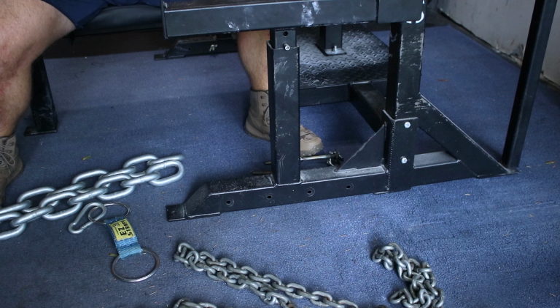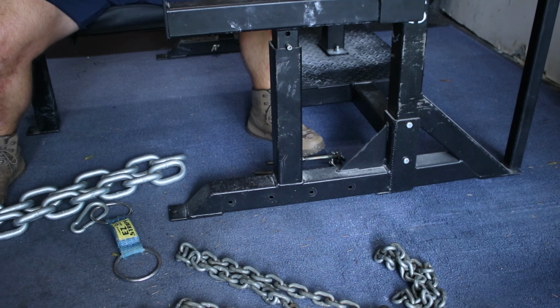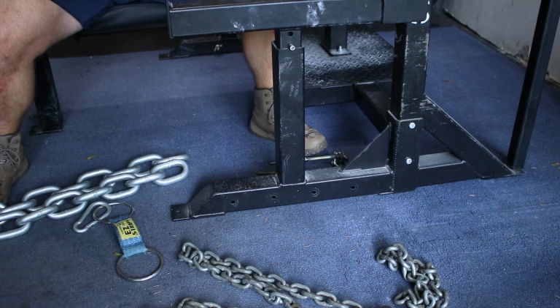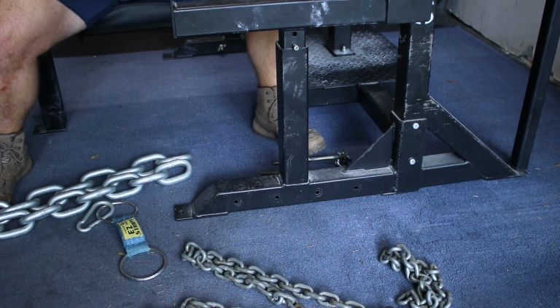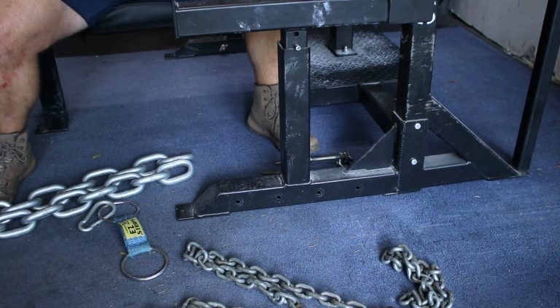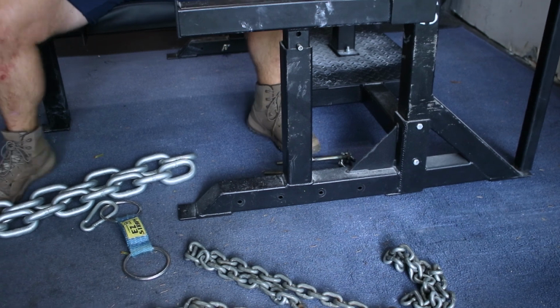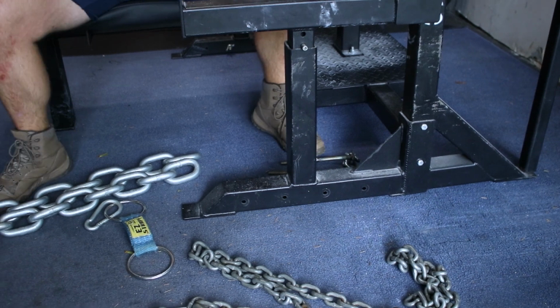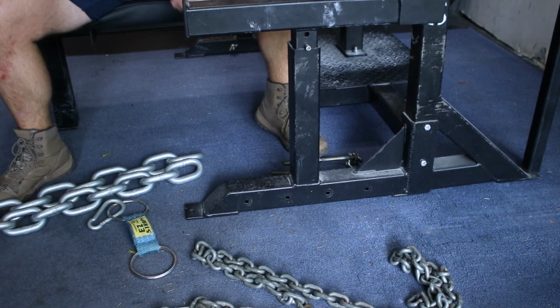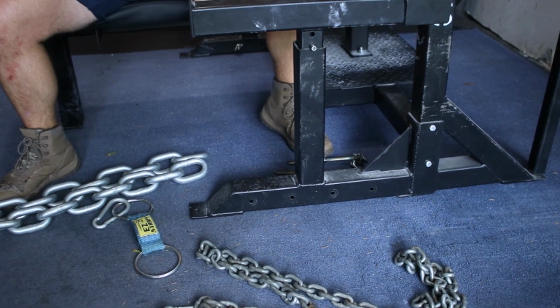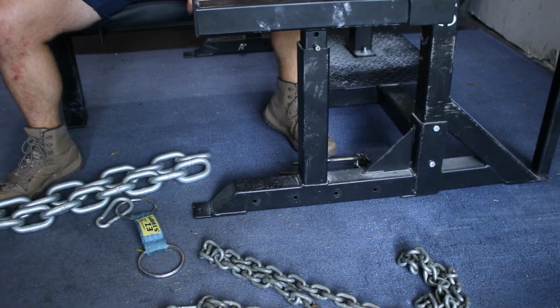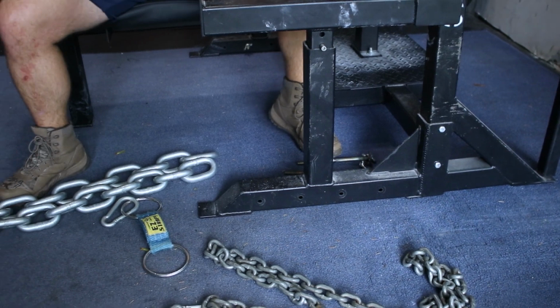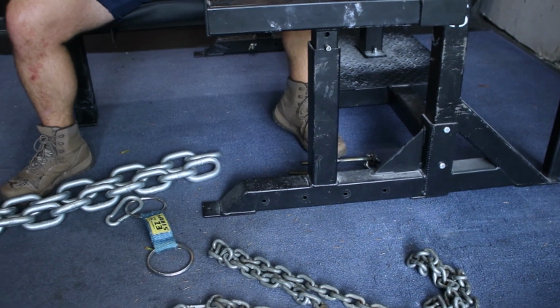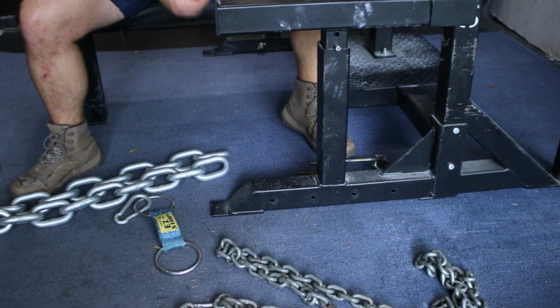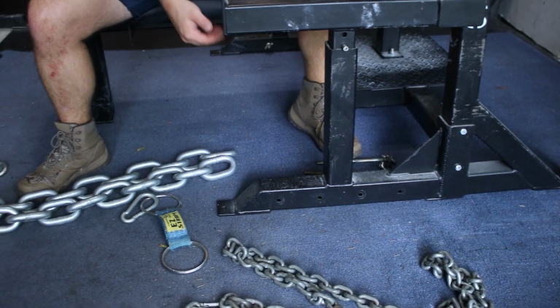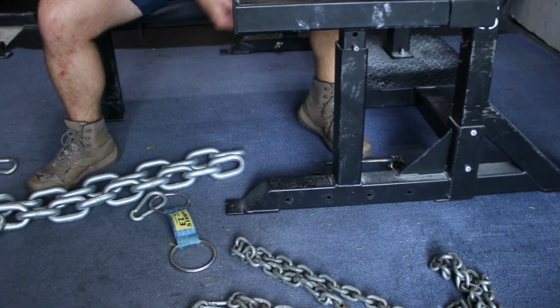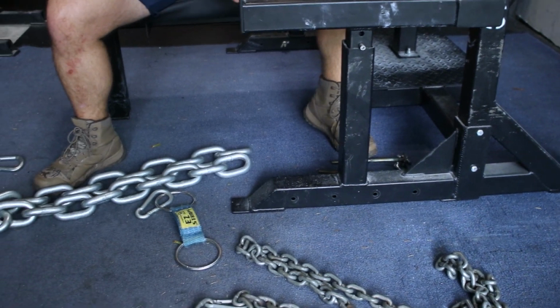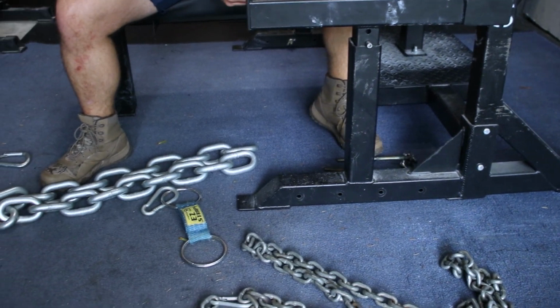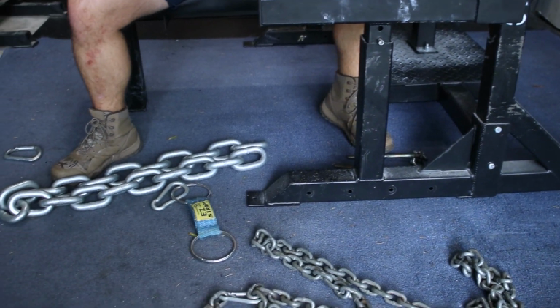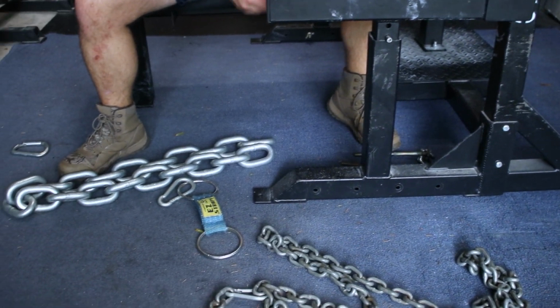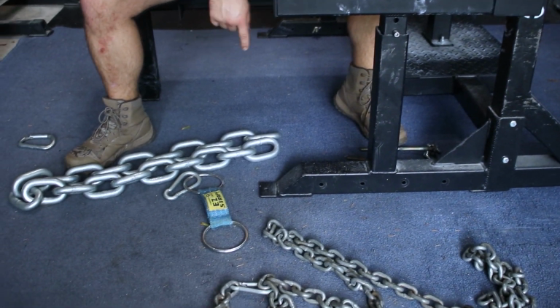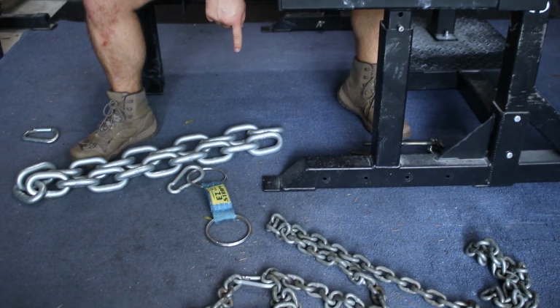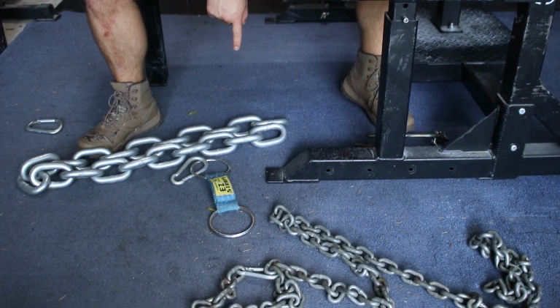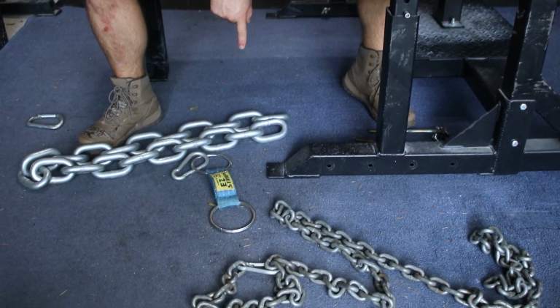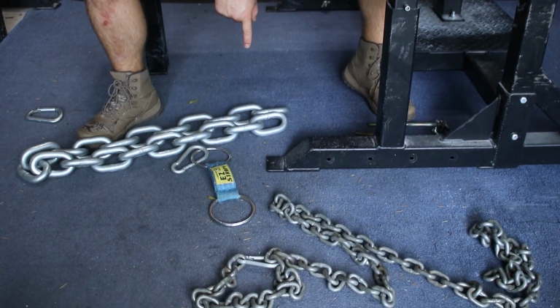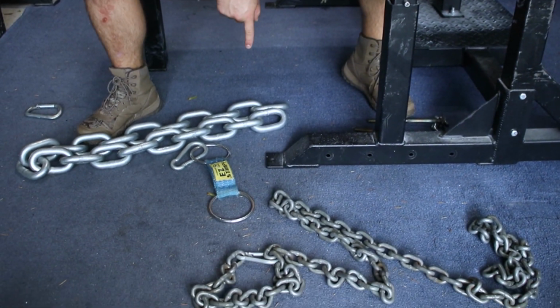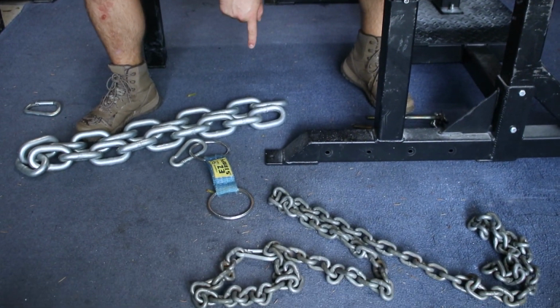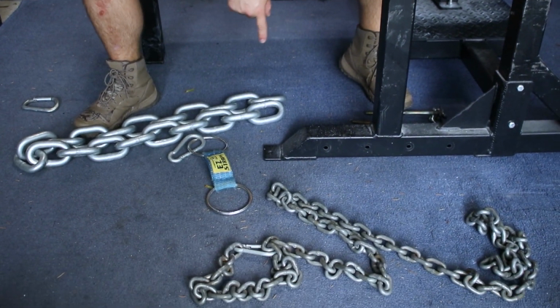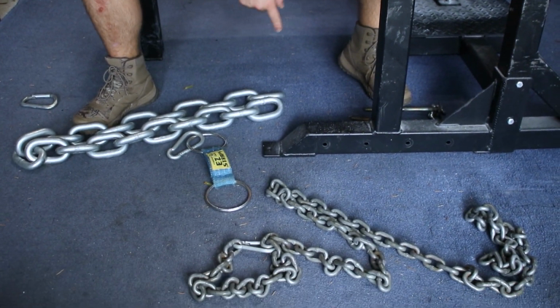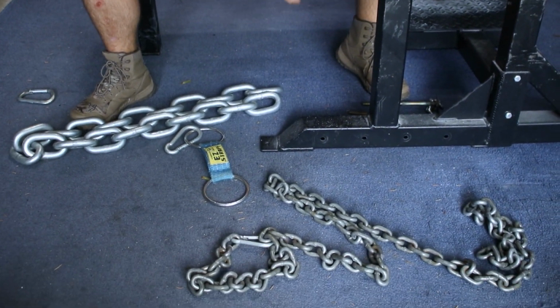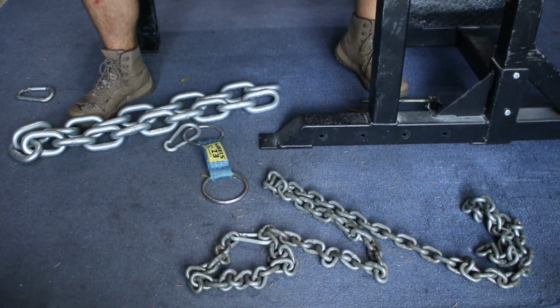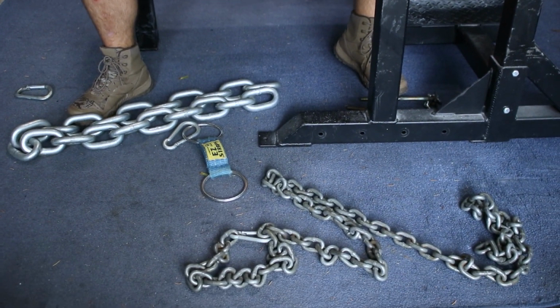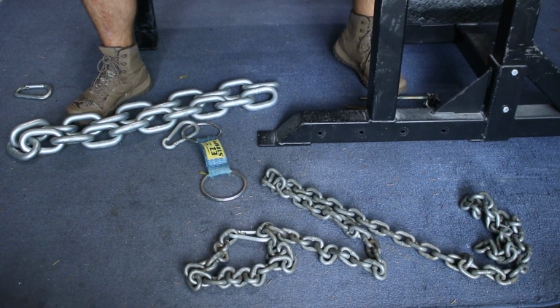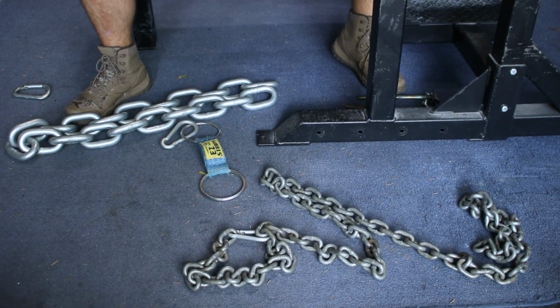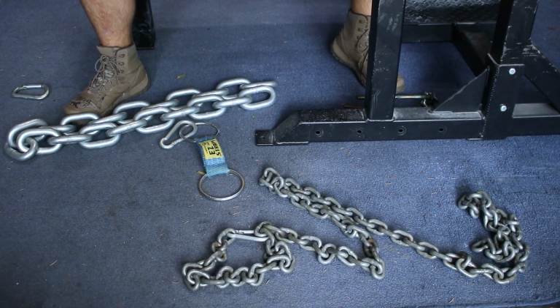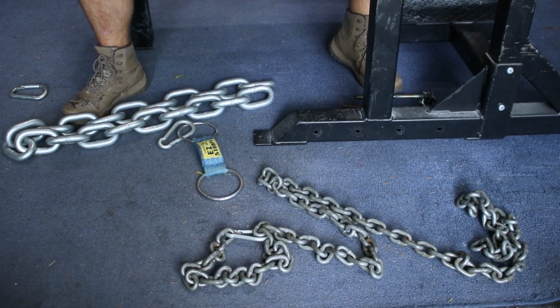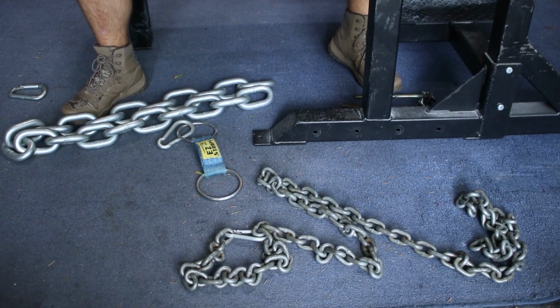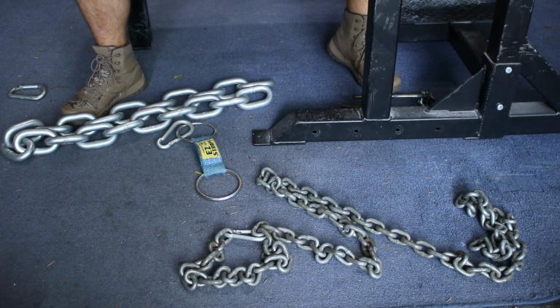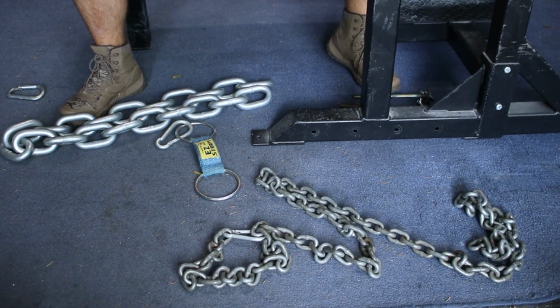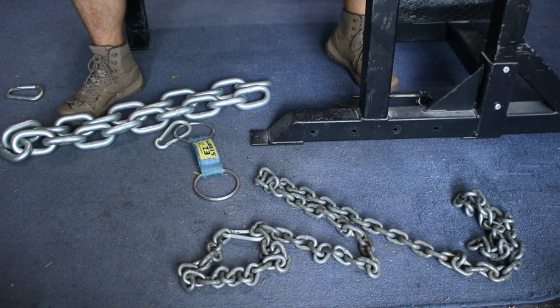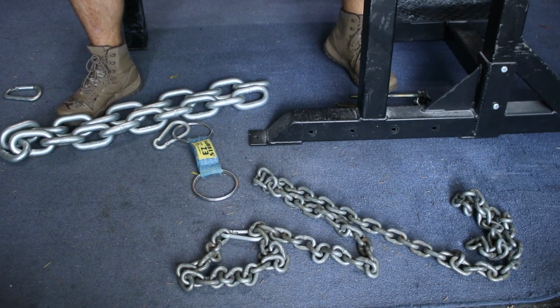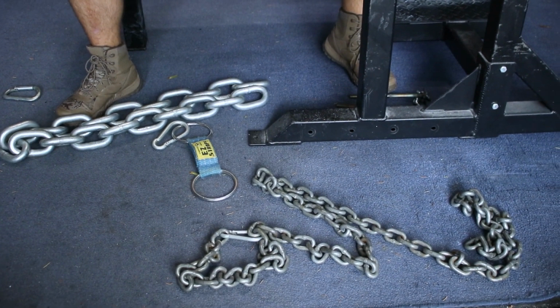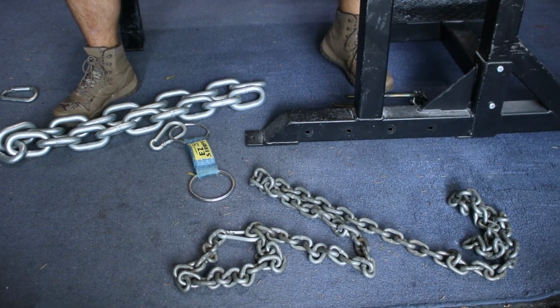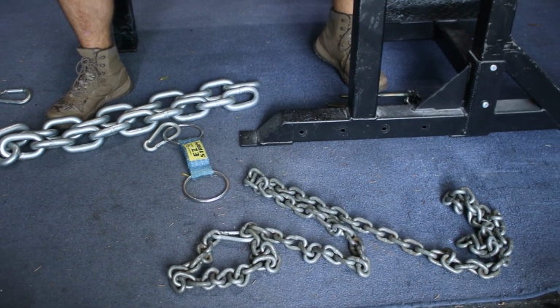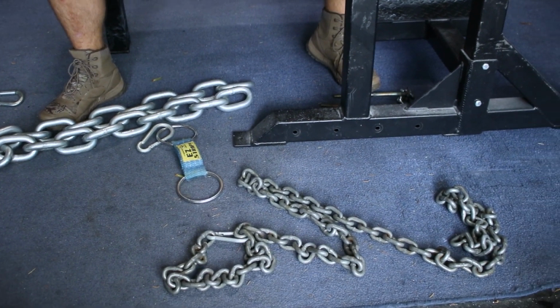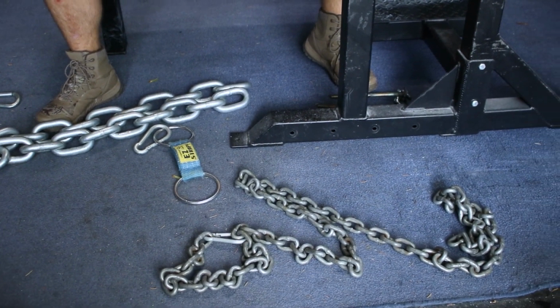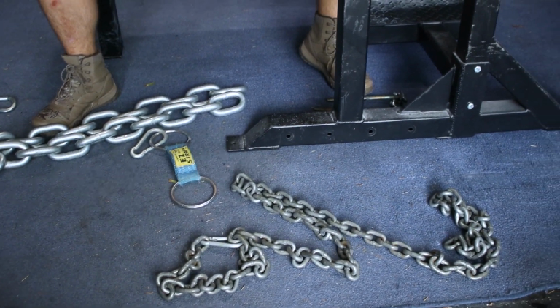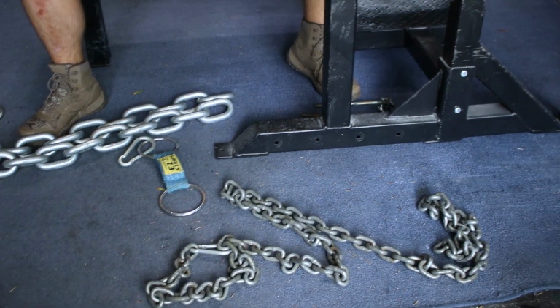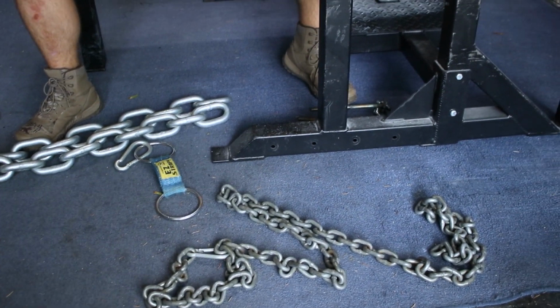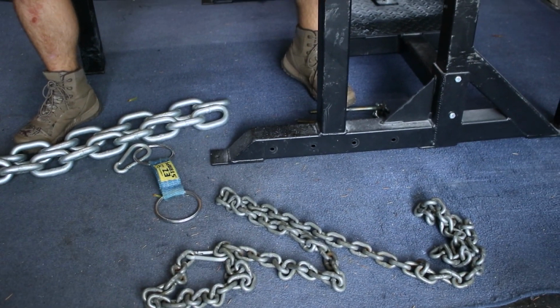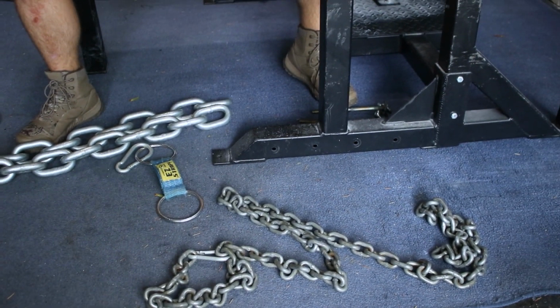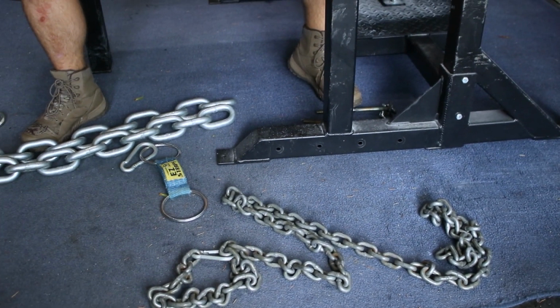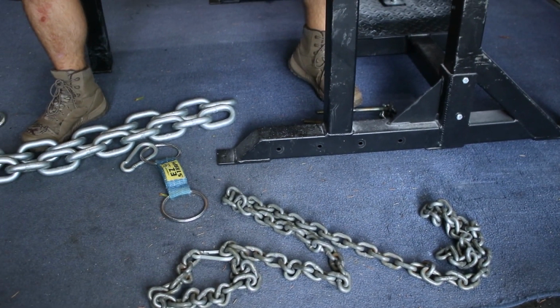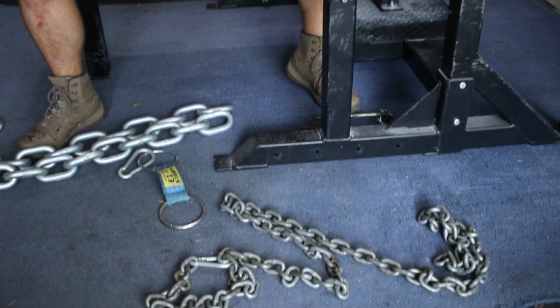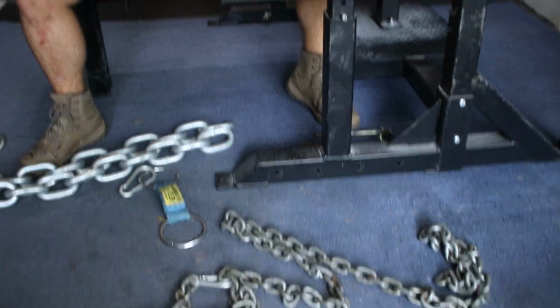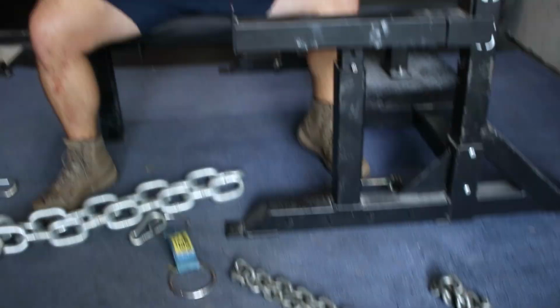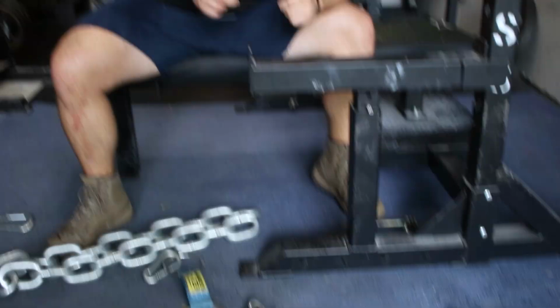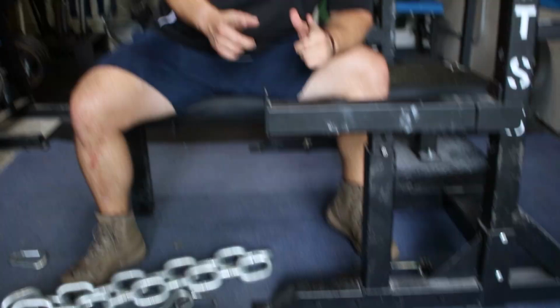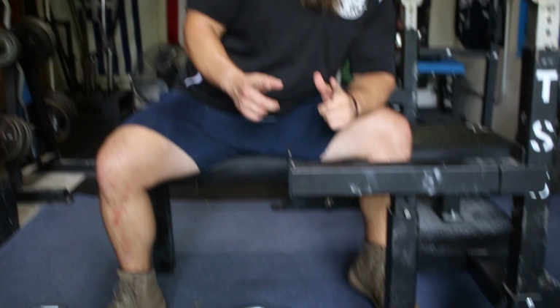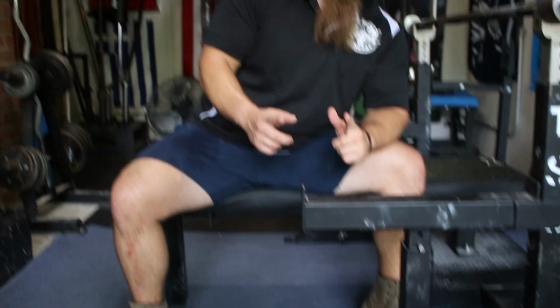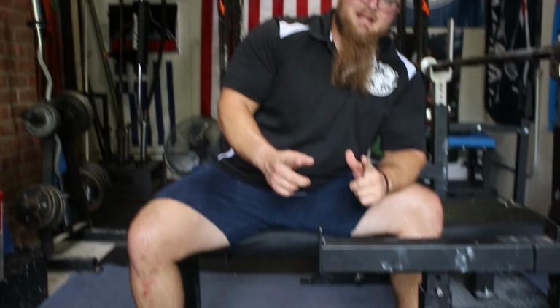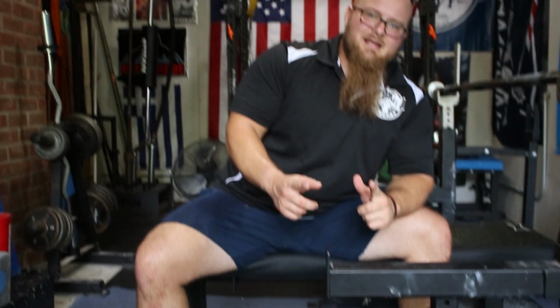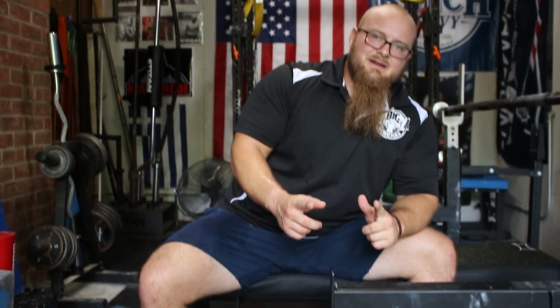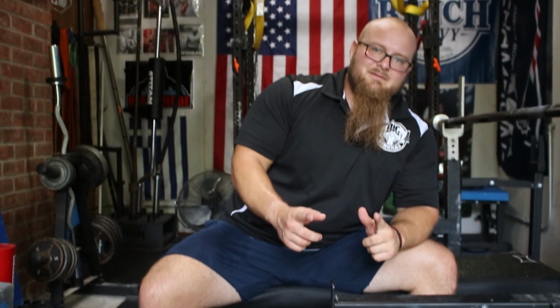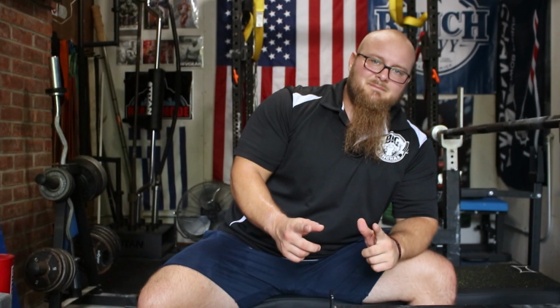Learn your lesson — once one of these links gets caught on a band peg, you're not gonna want to do that again.